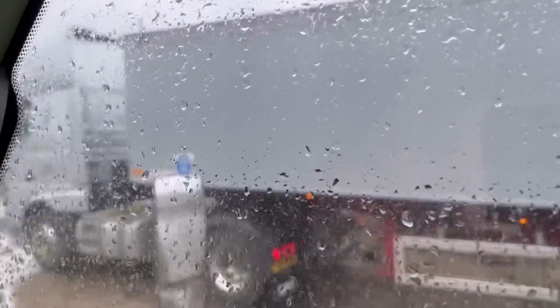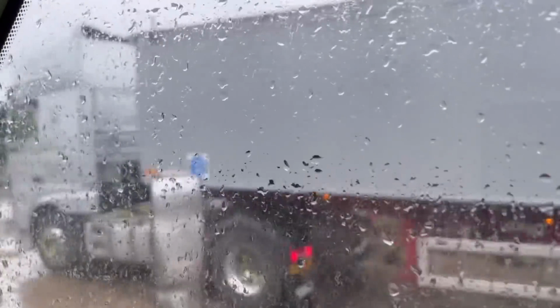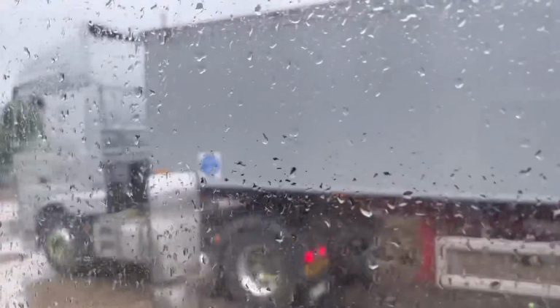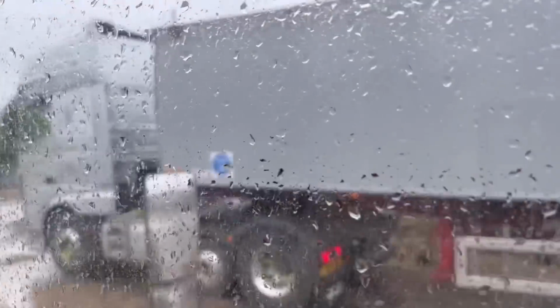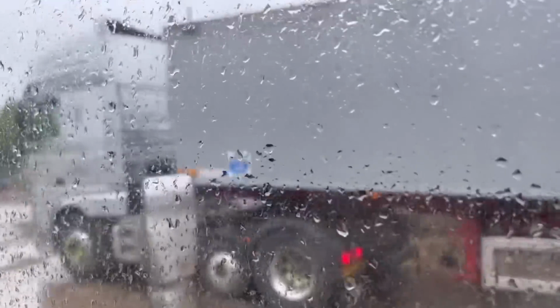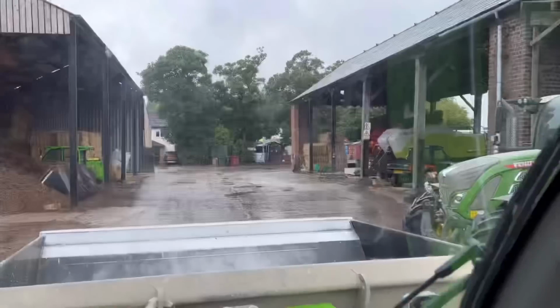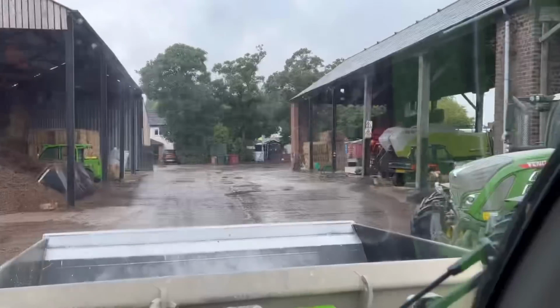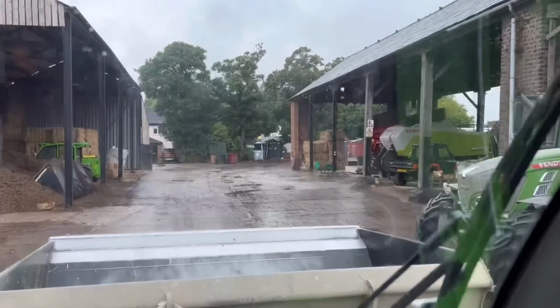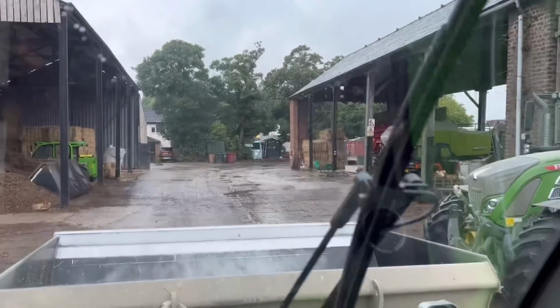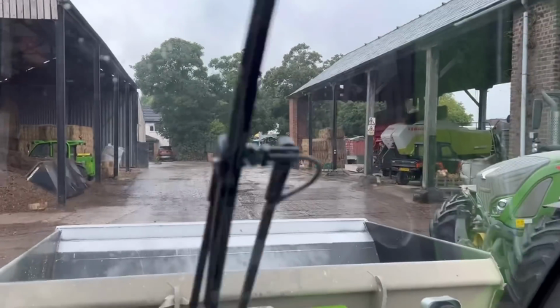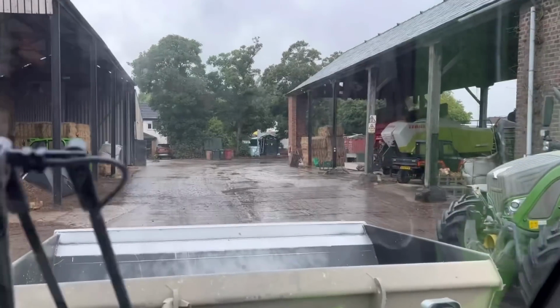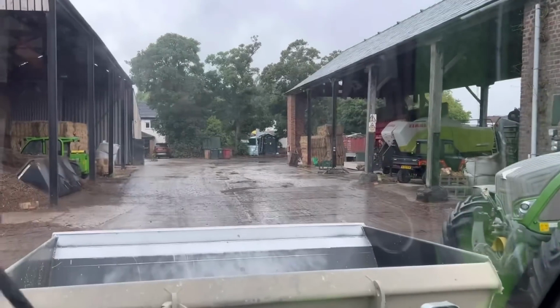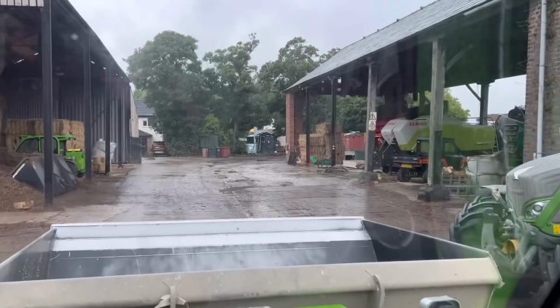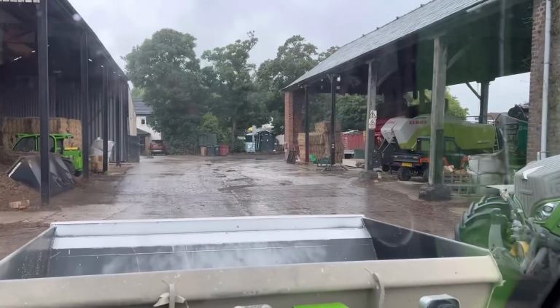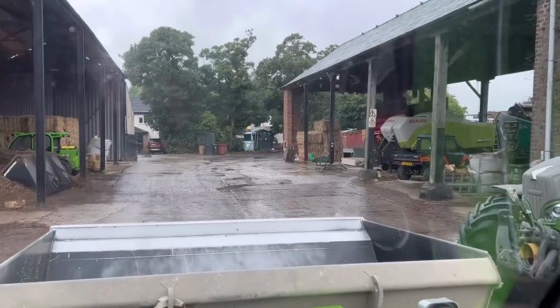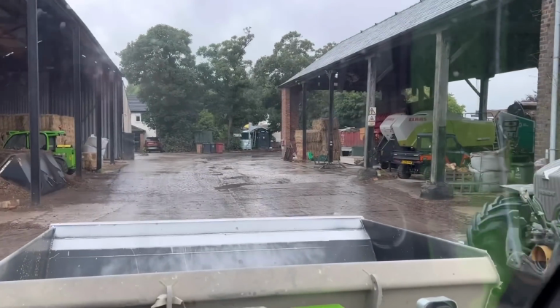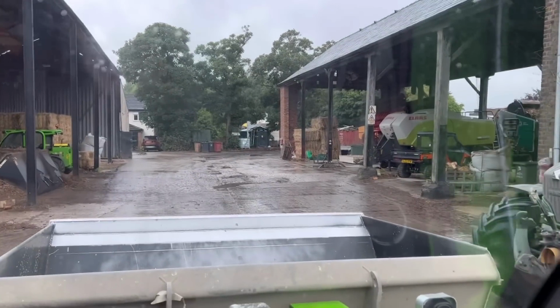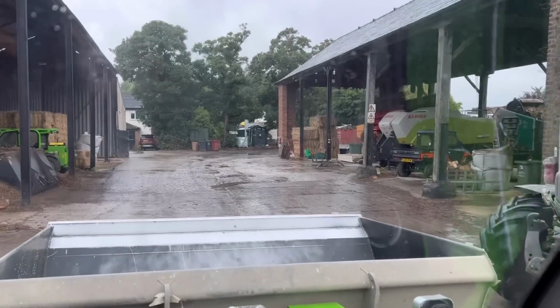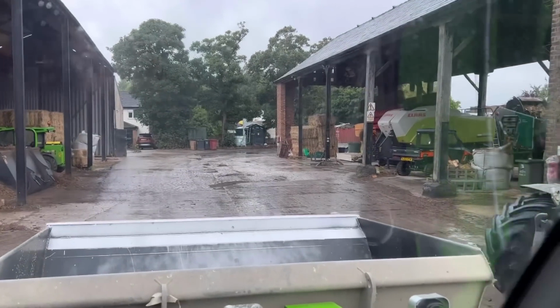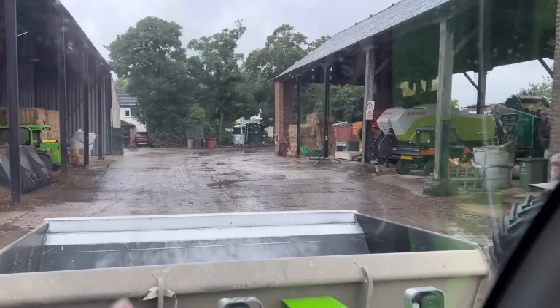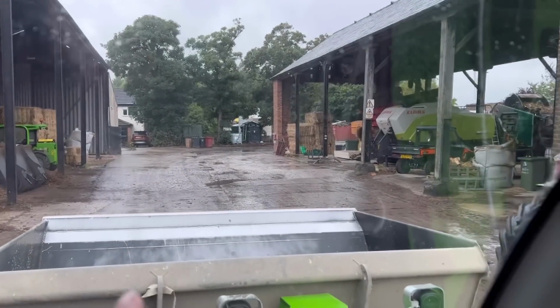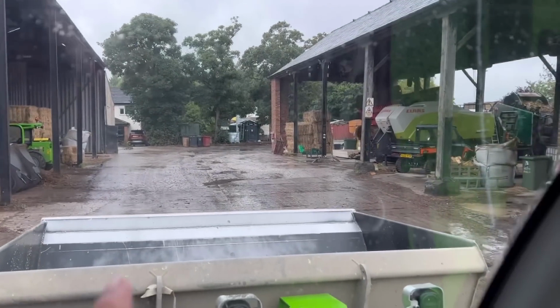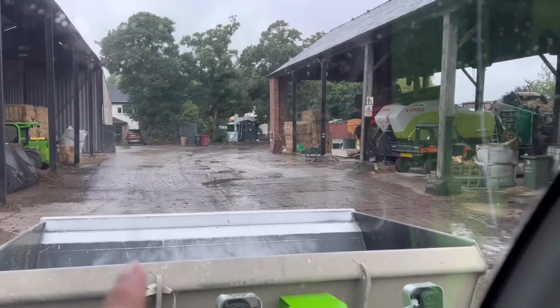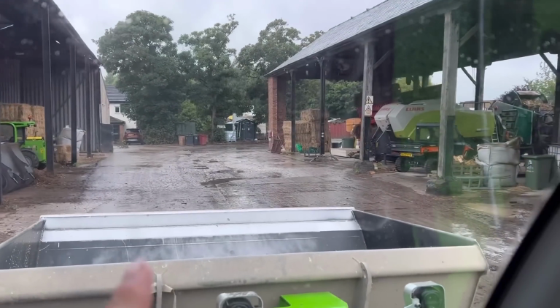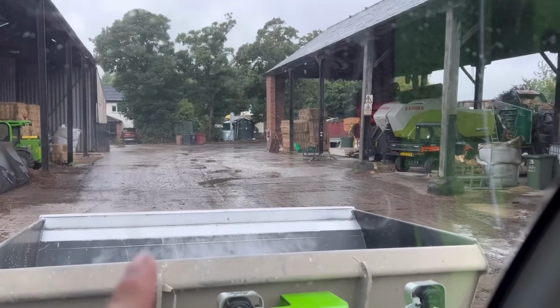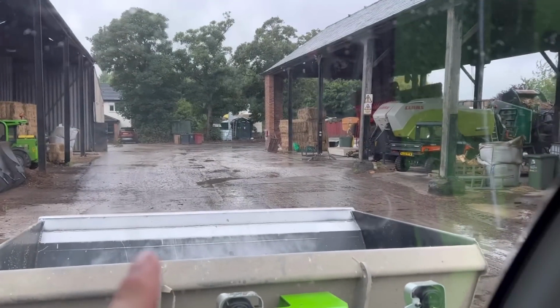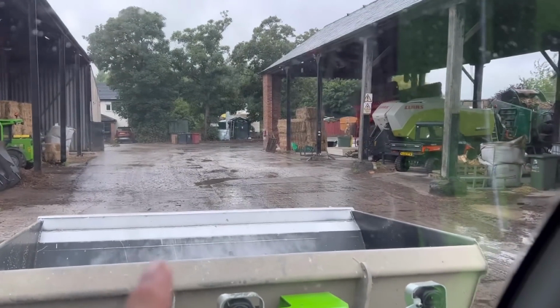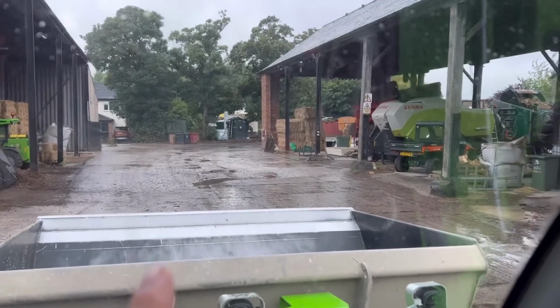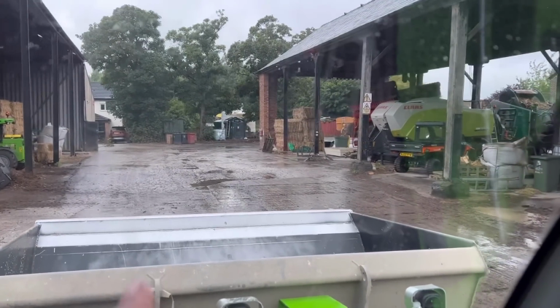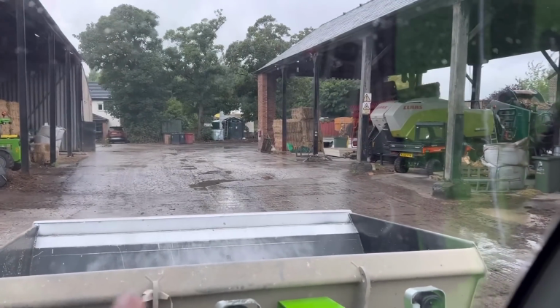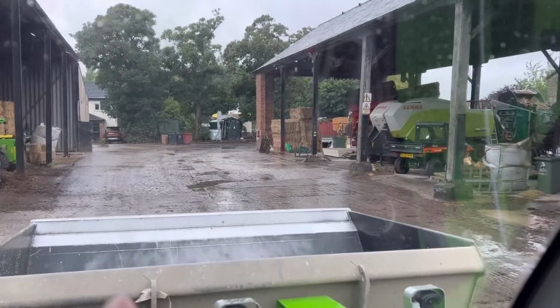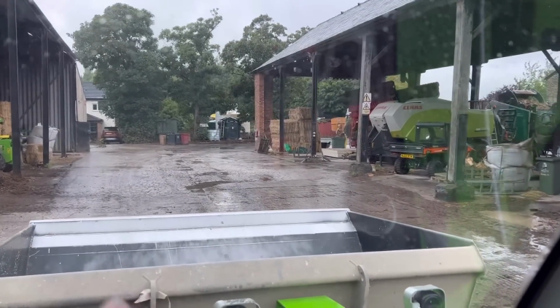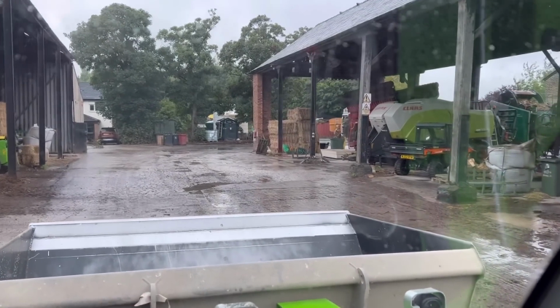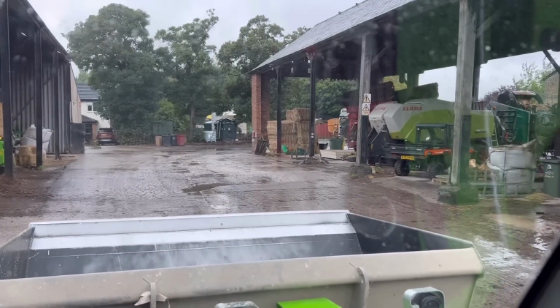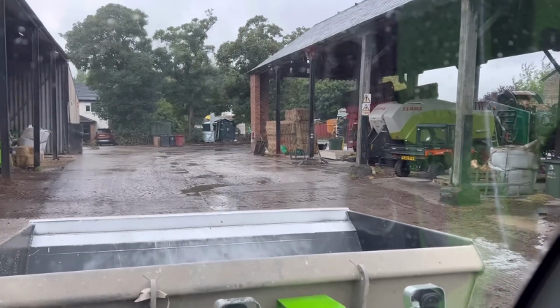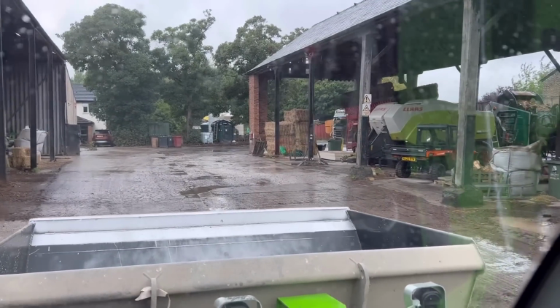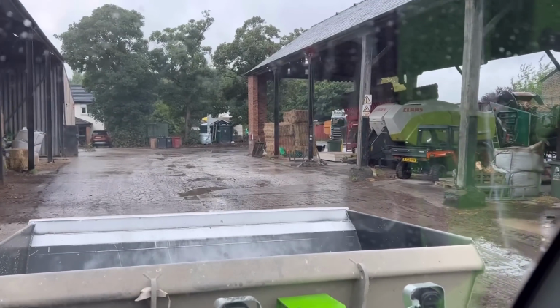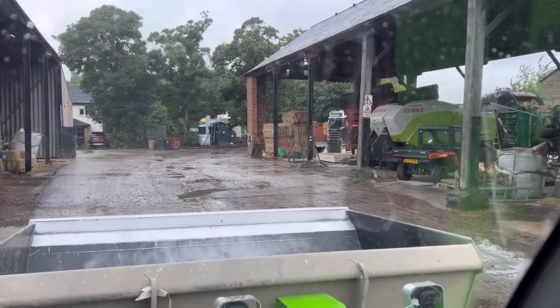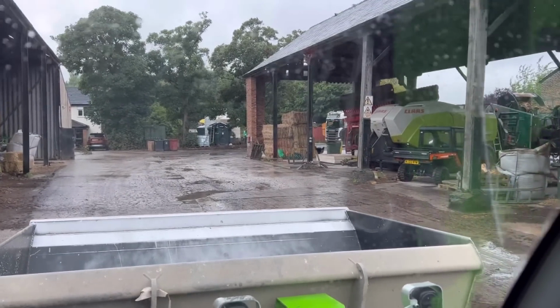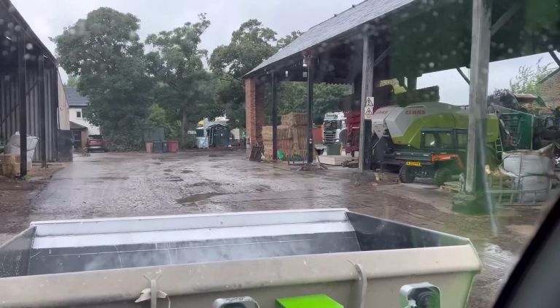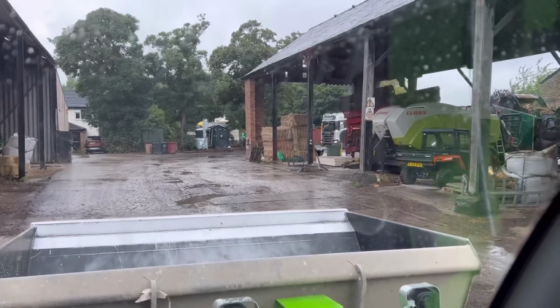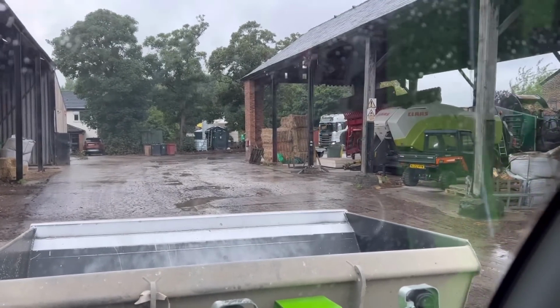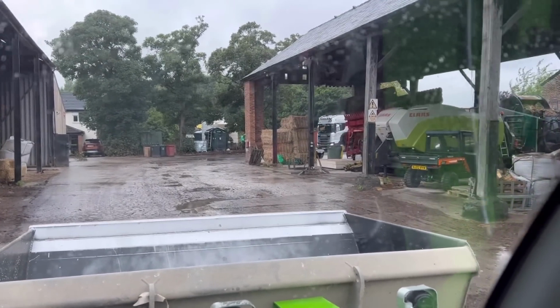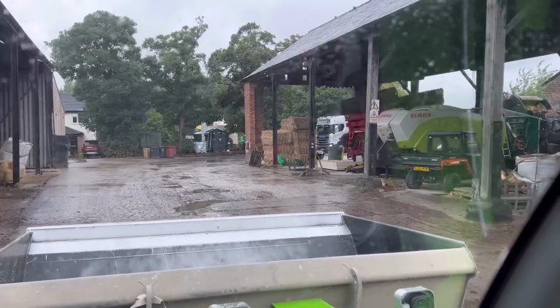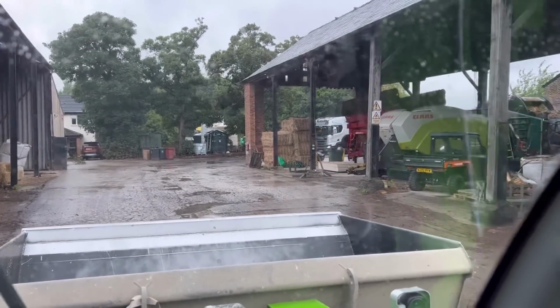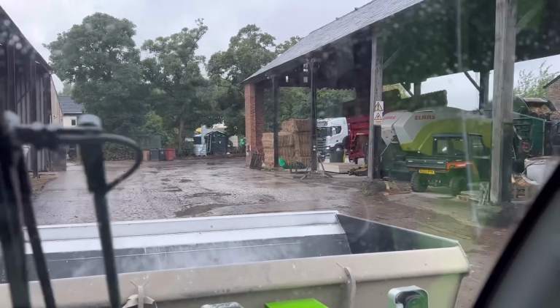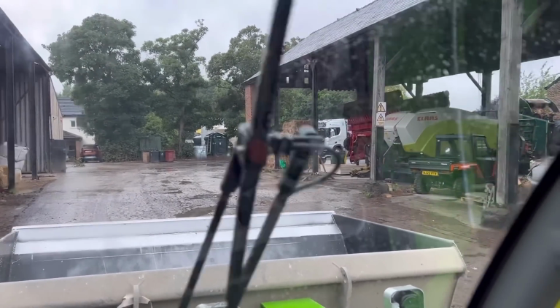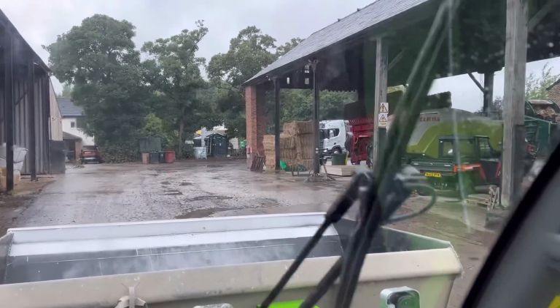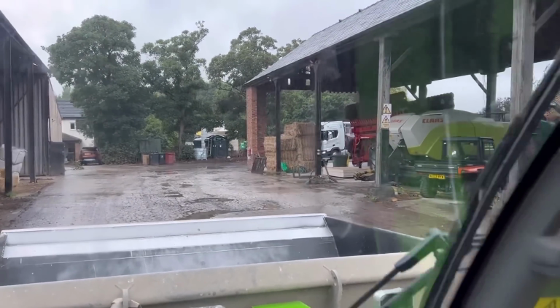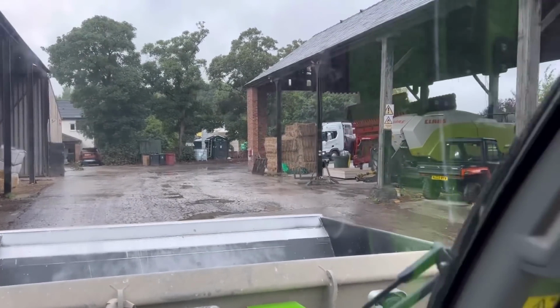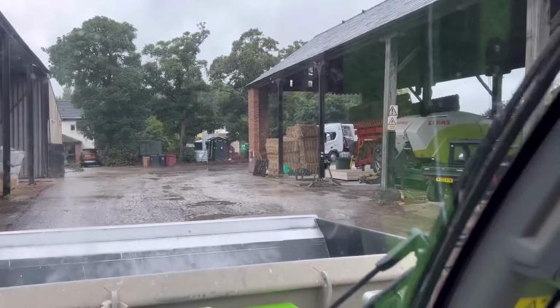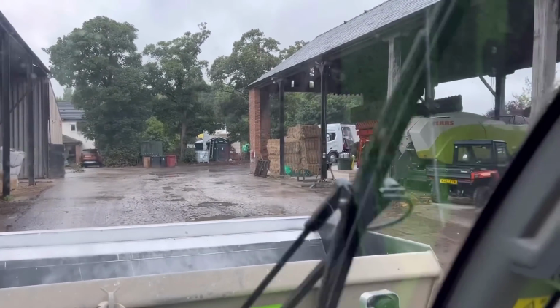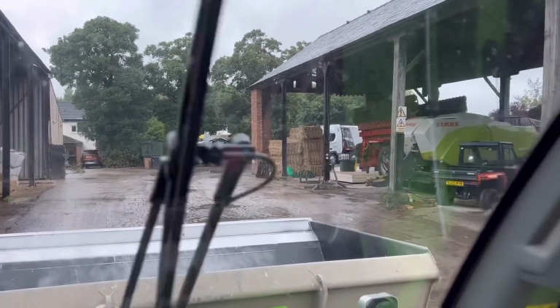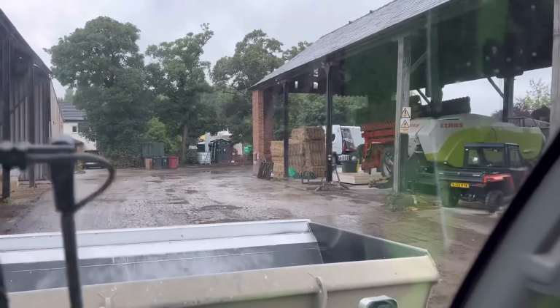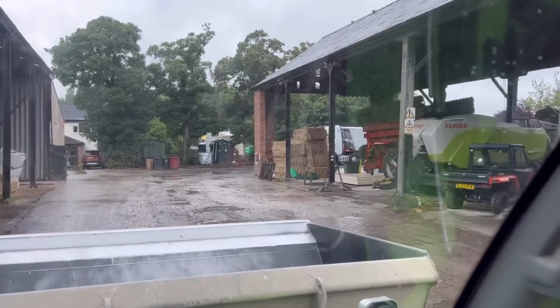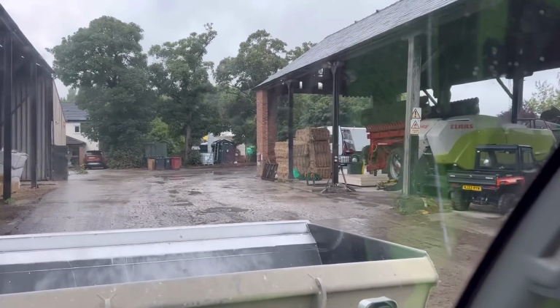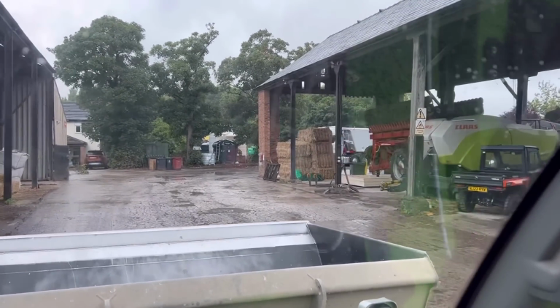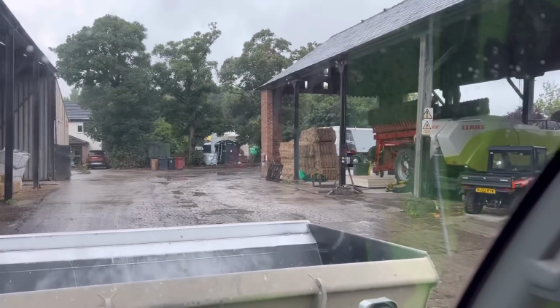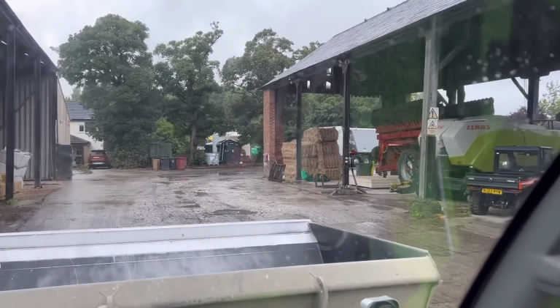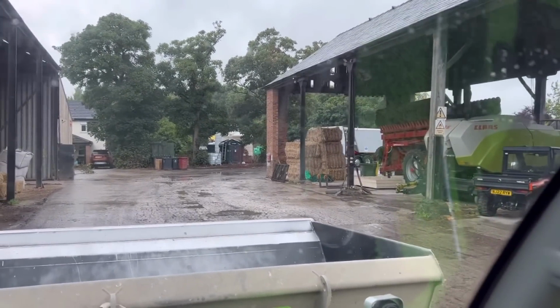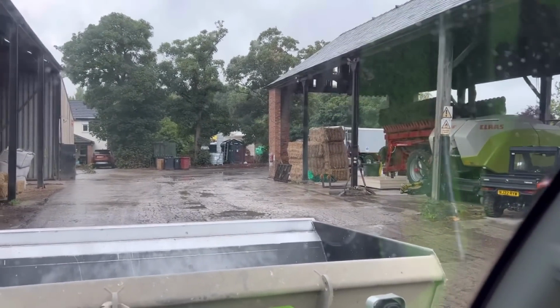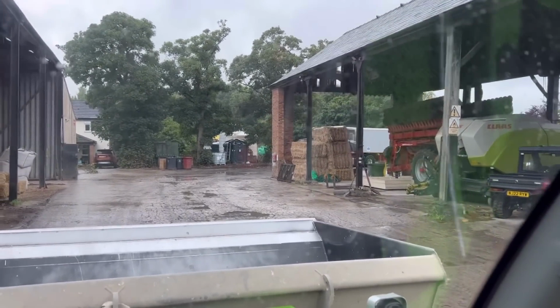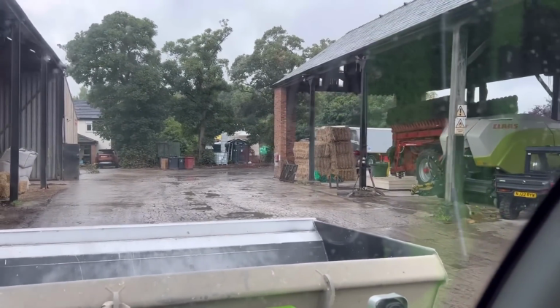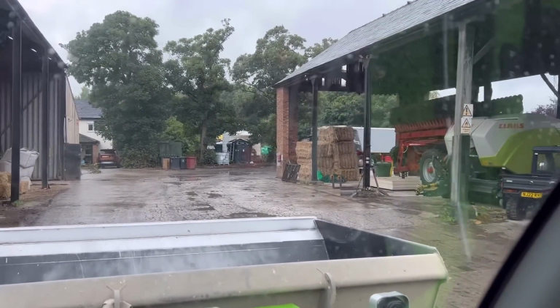That wagon is getting ready to leave and I've just spied another wagon coming down the road - I think it's just arriving in the yard. This is the second load from Pembrokeshire.